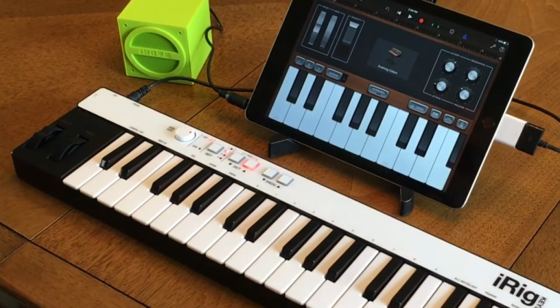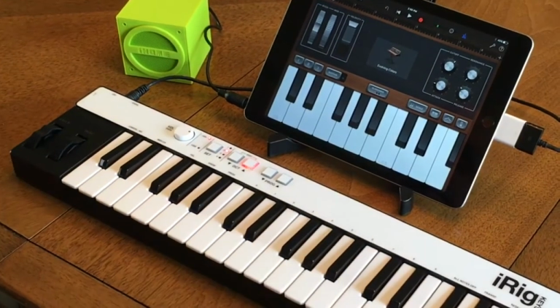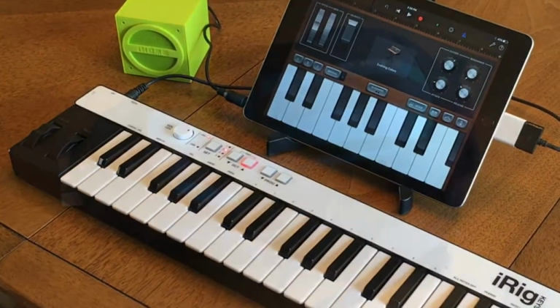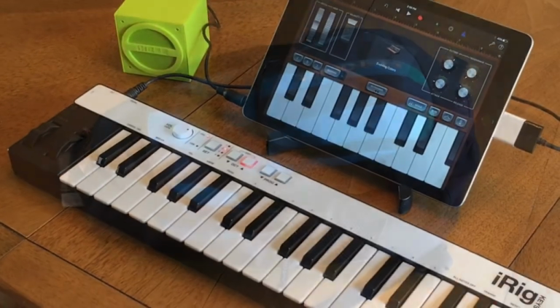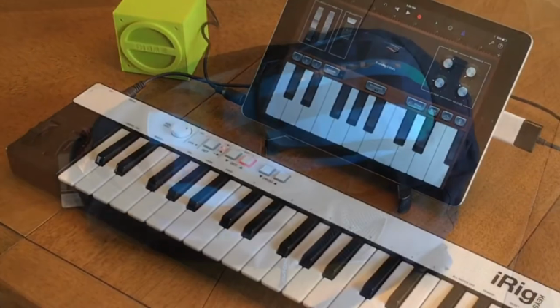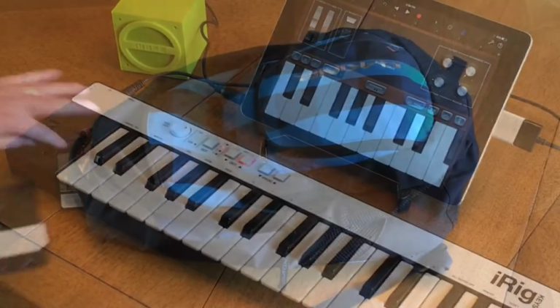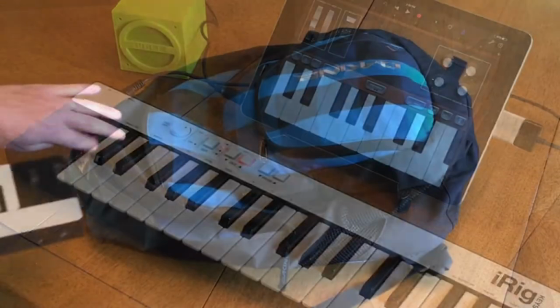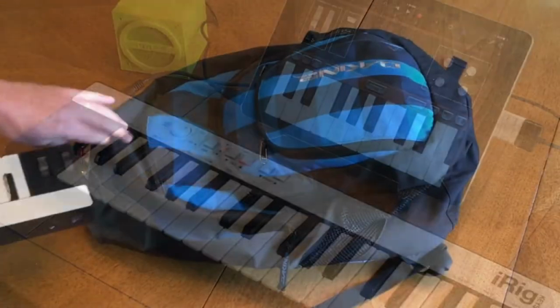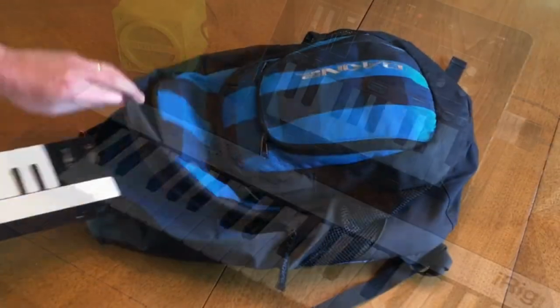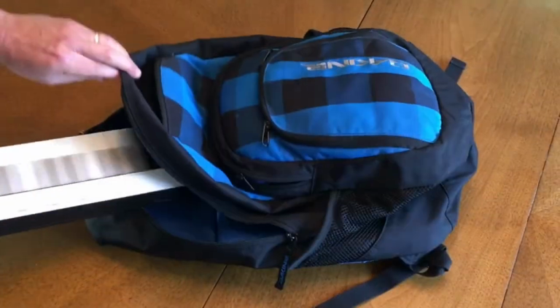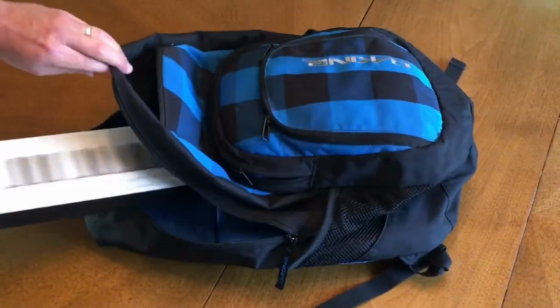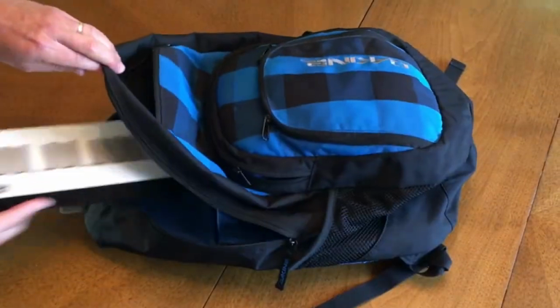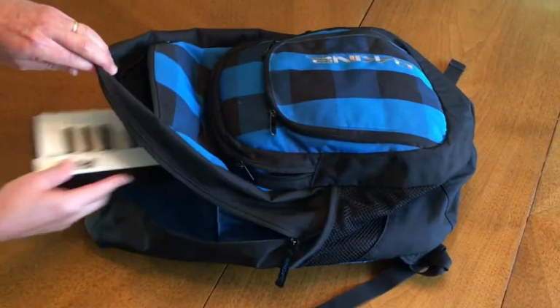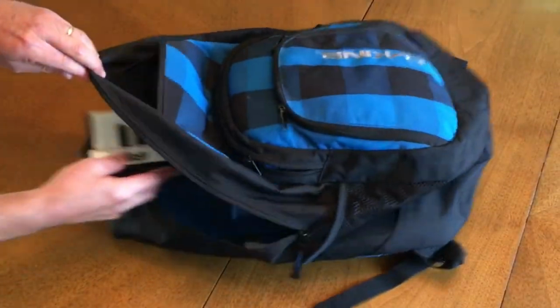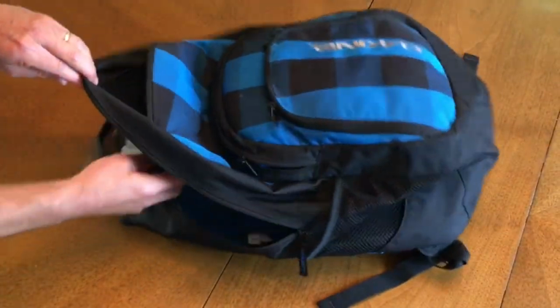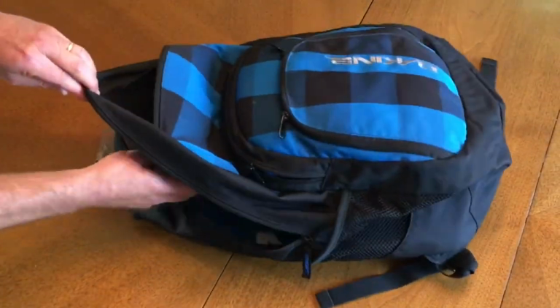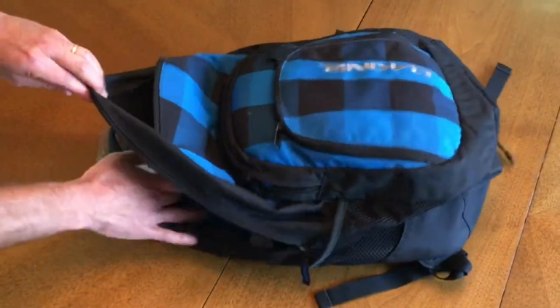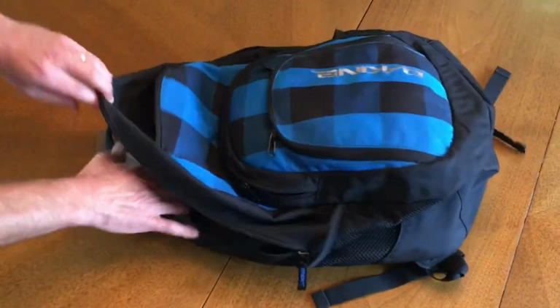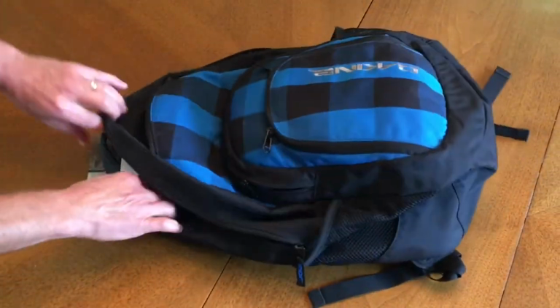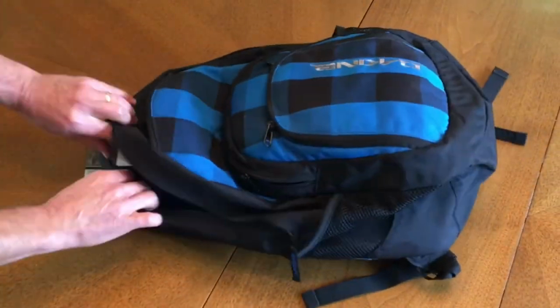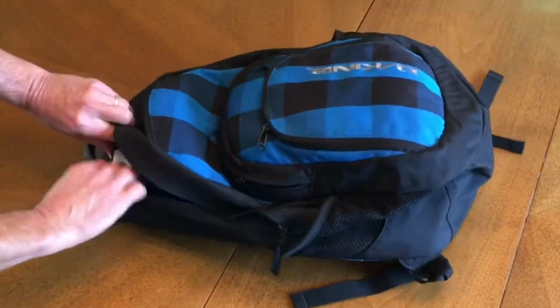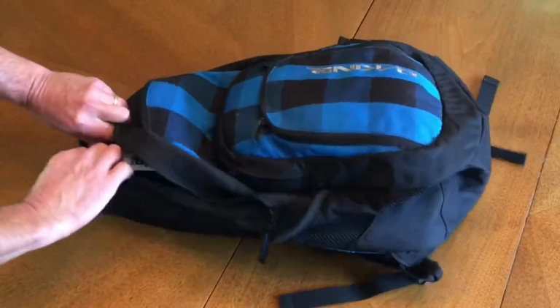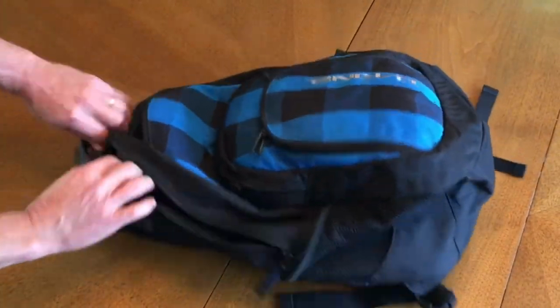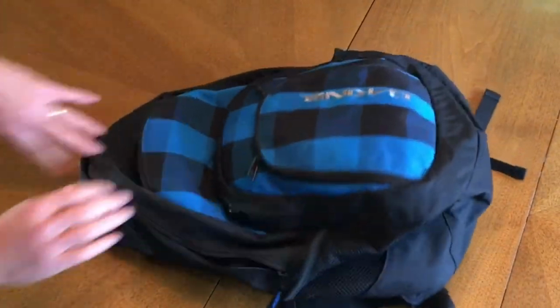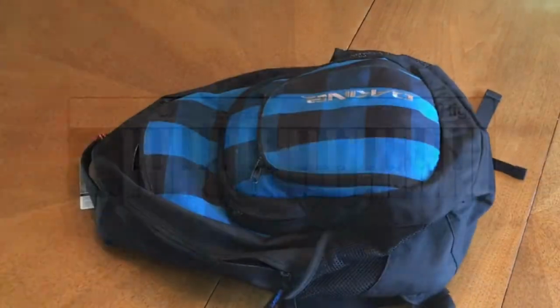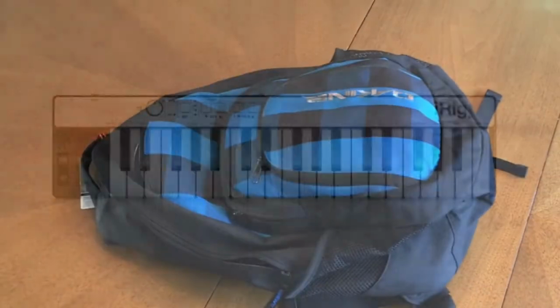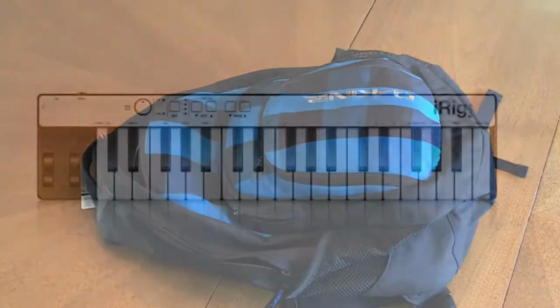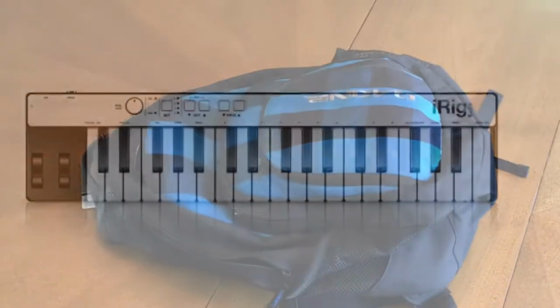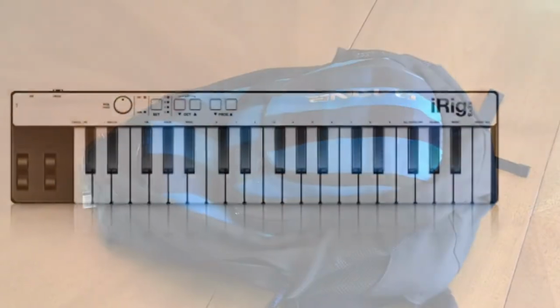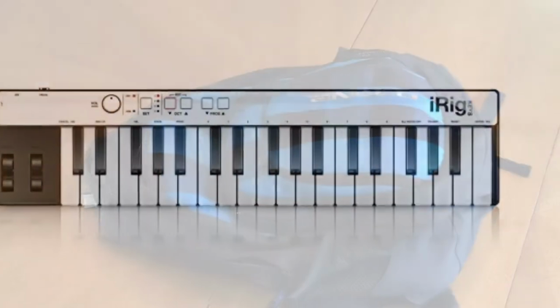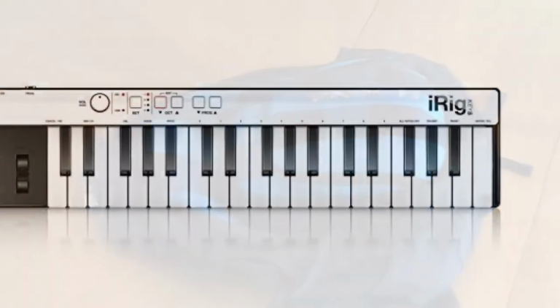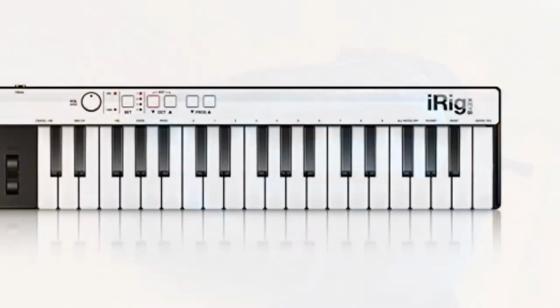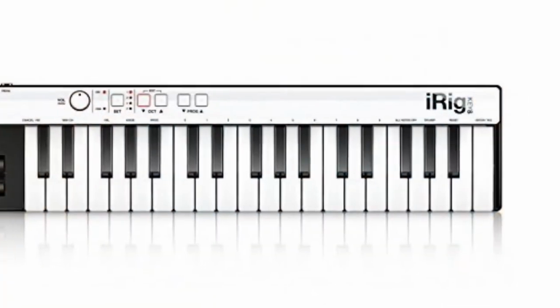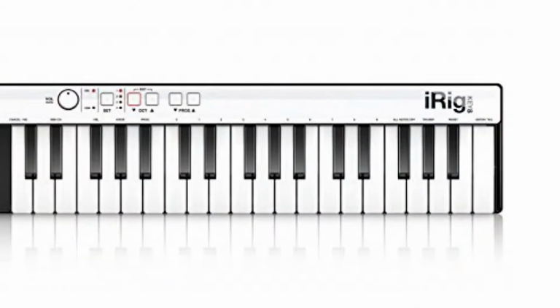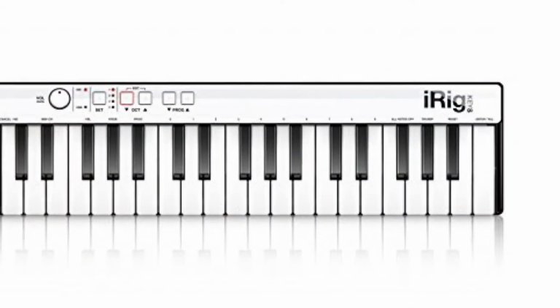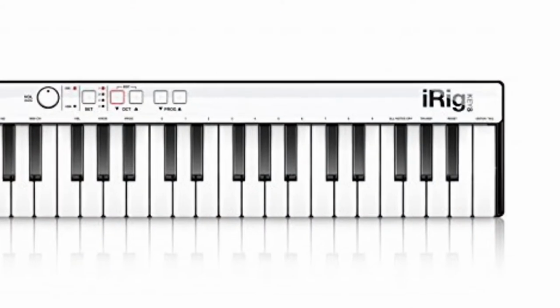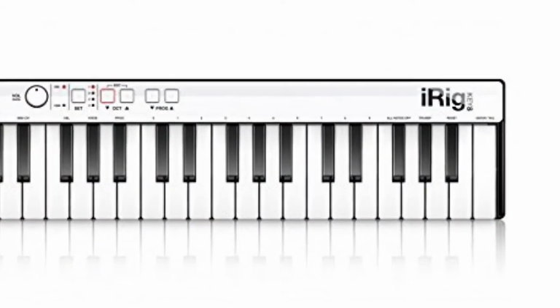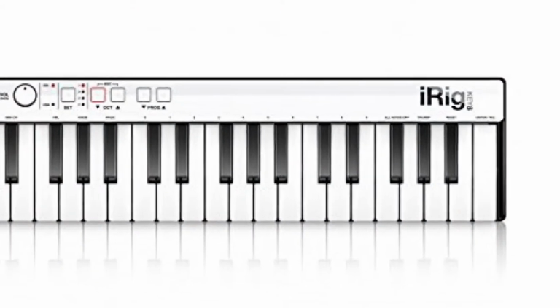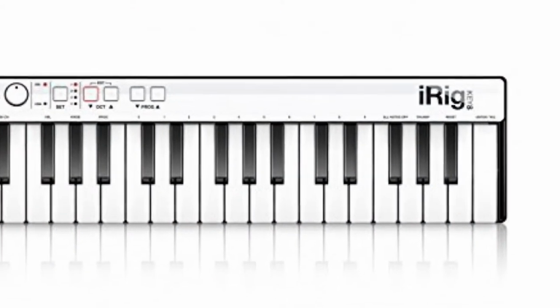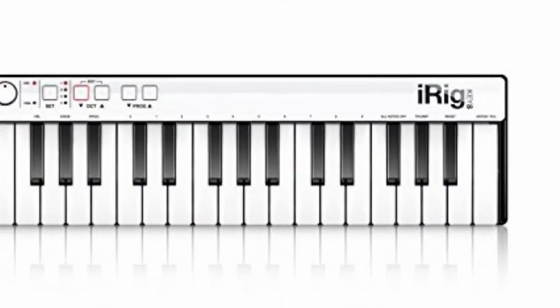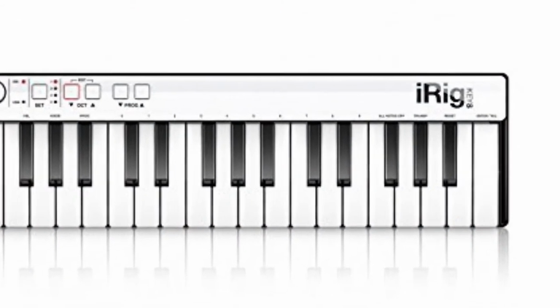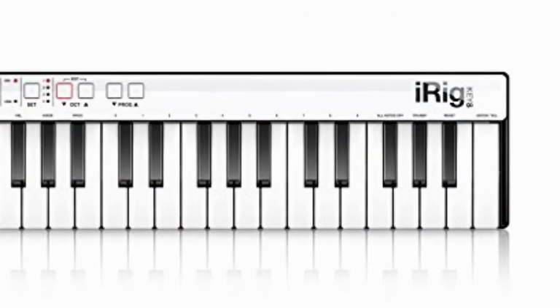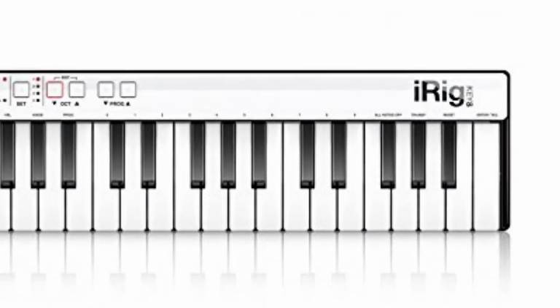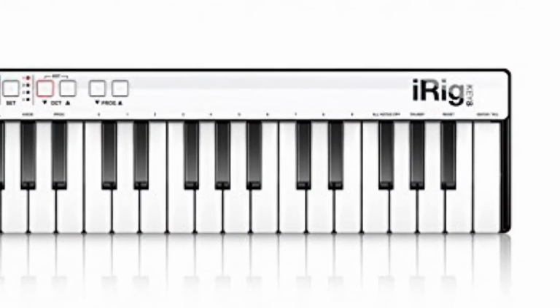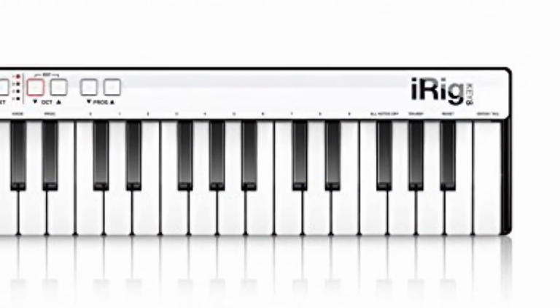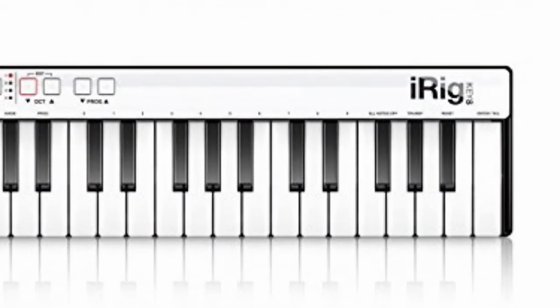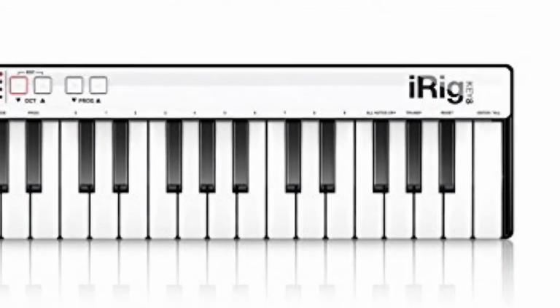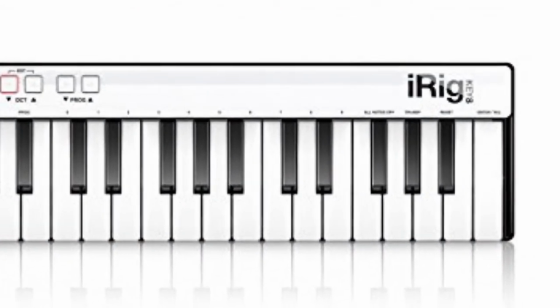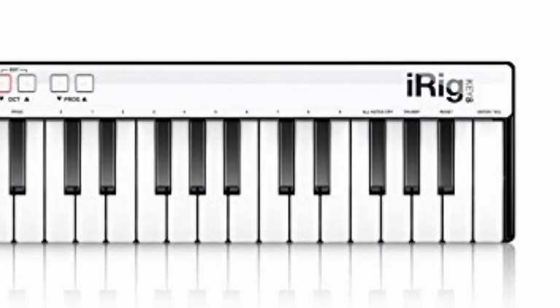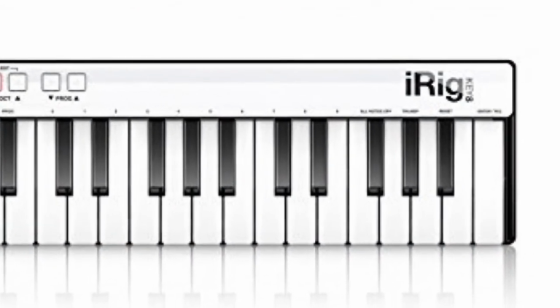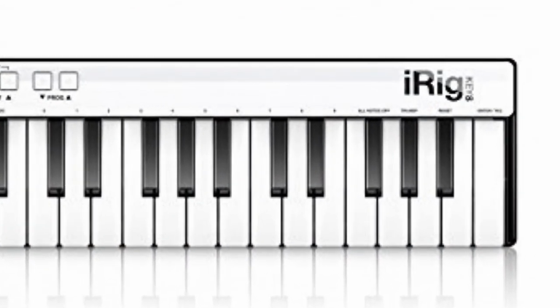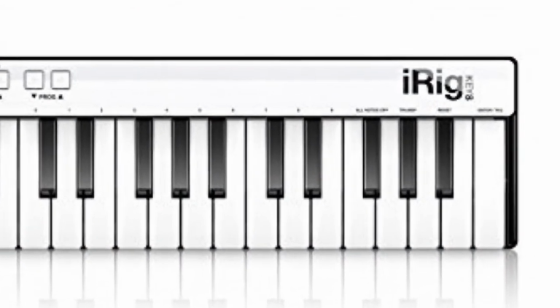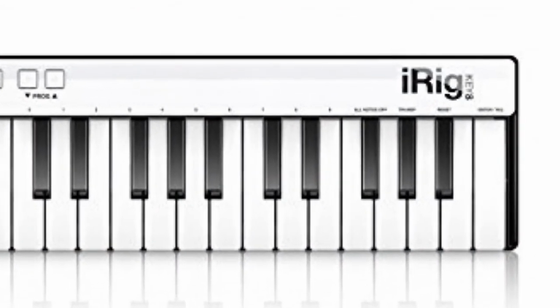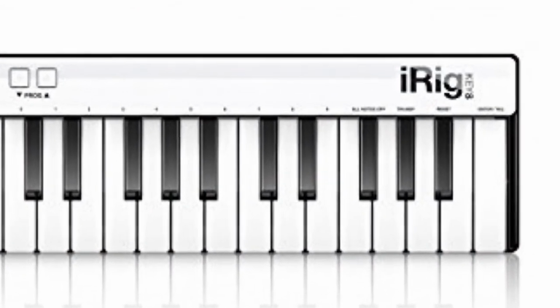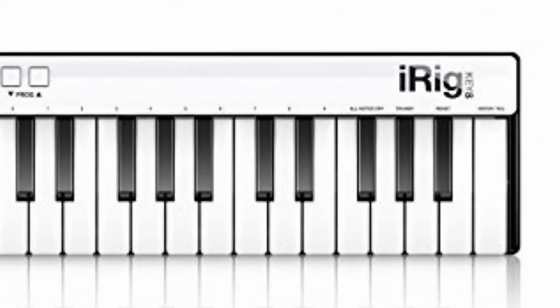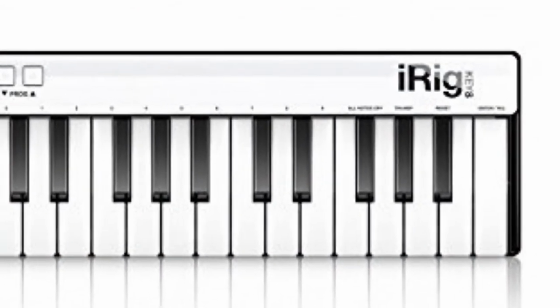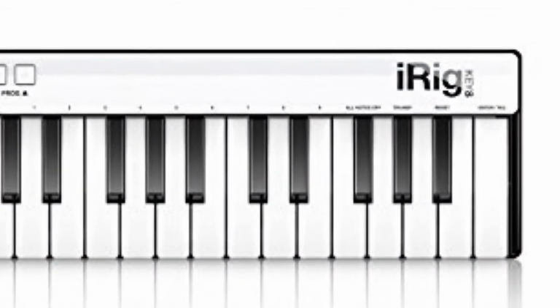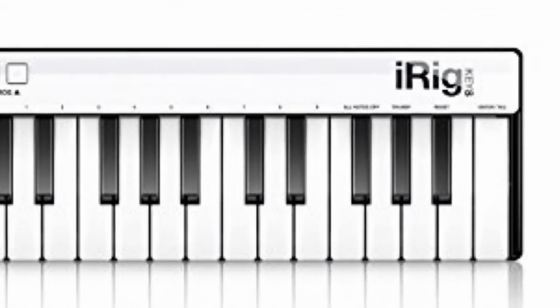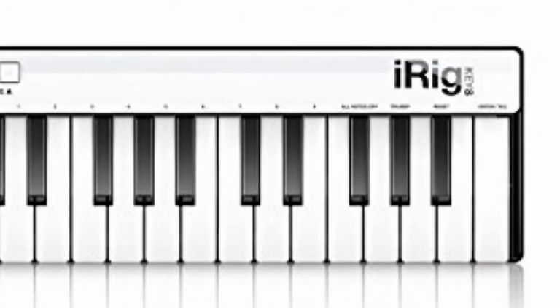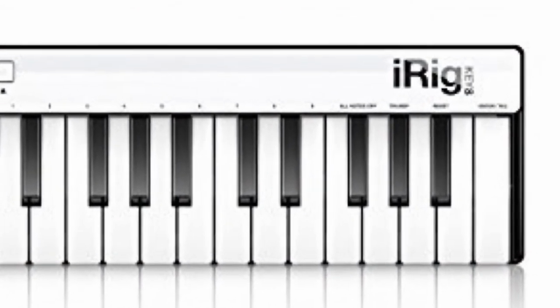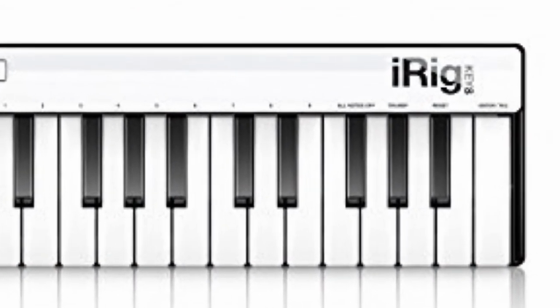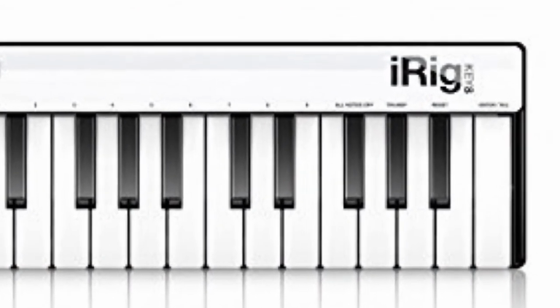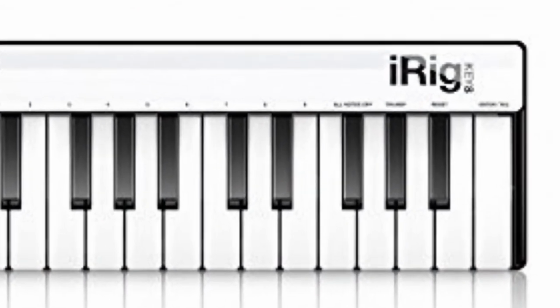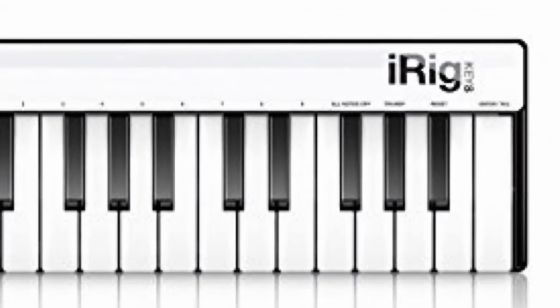This keyboard is small enough that you can fit it in a standard sized backpack. It only costs $100 and works really well.